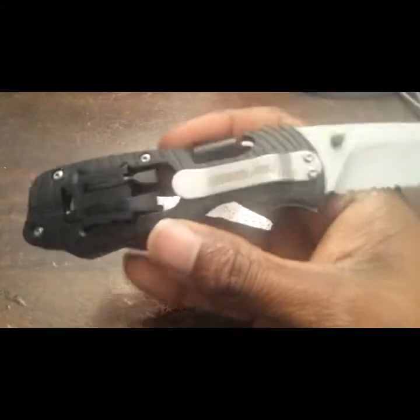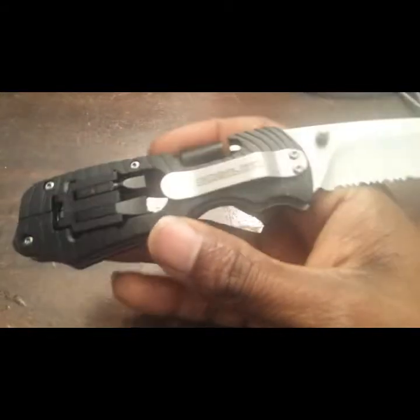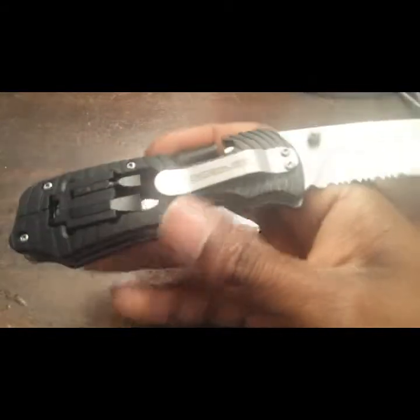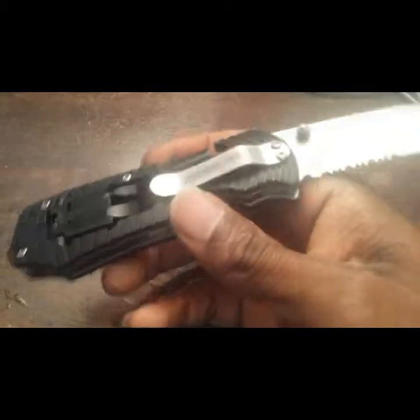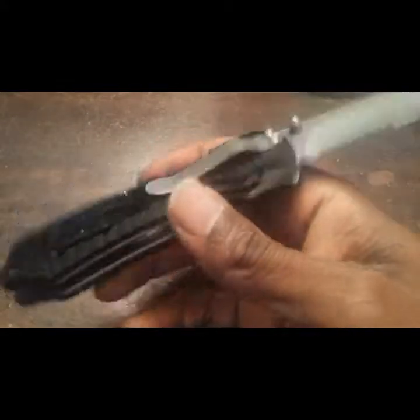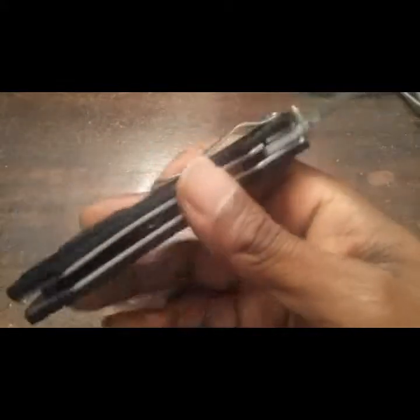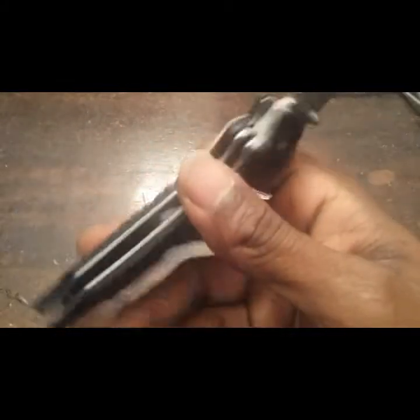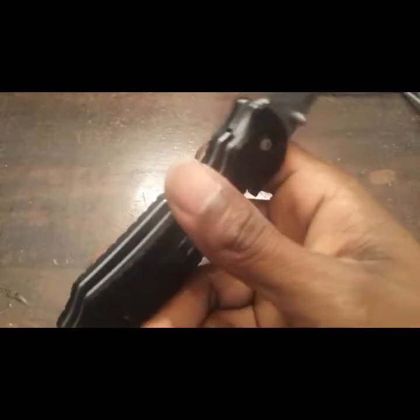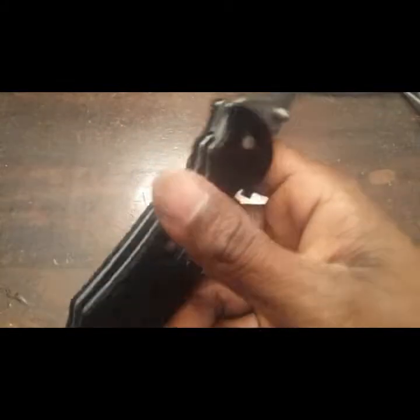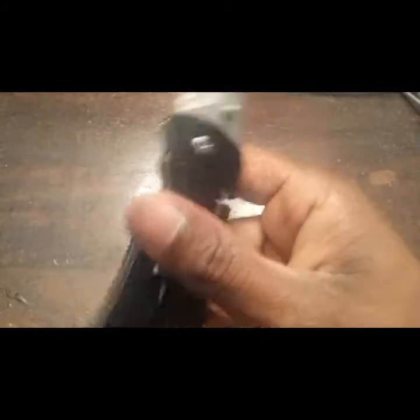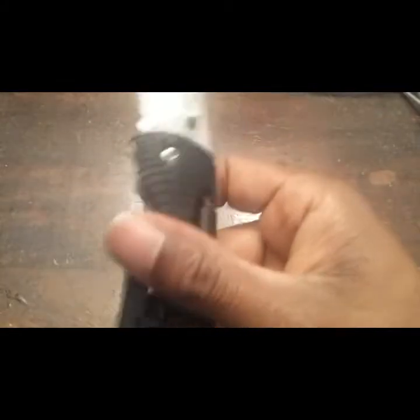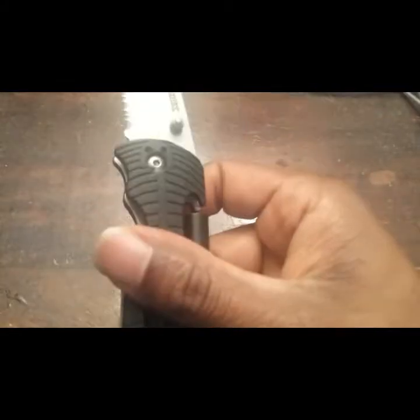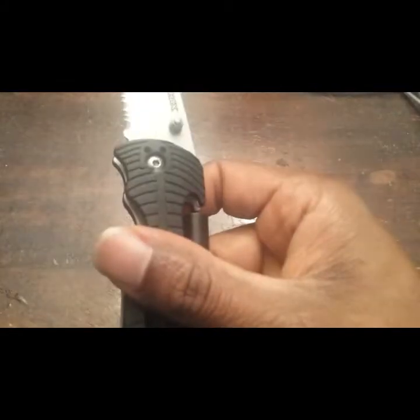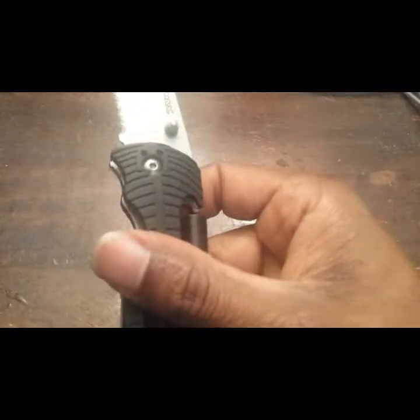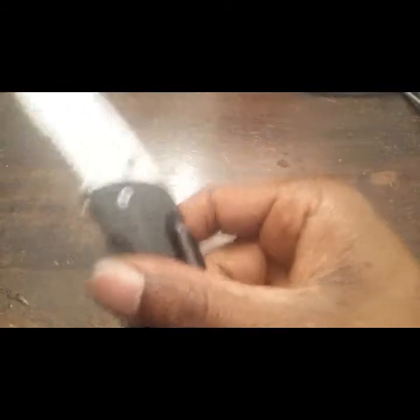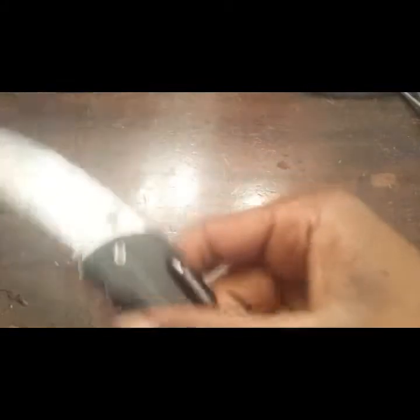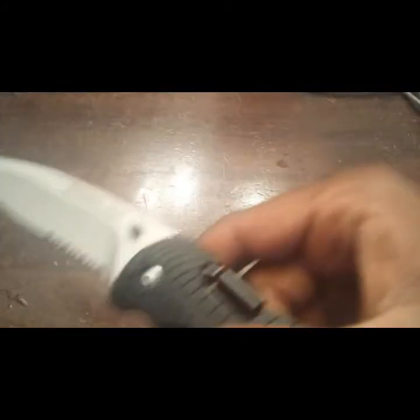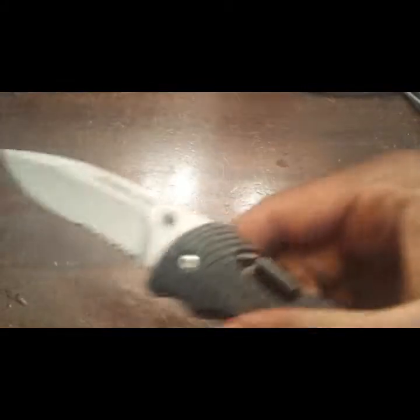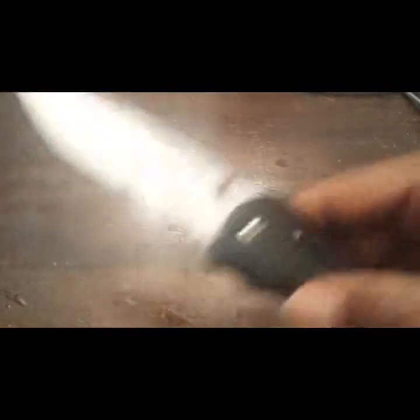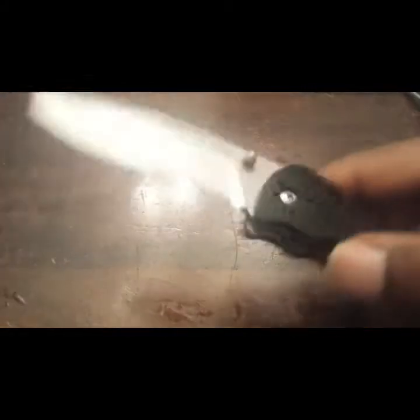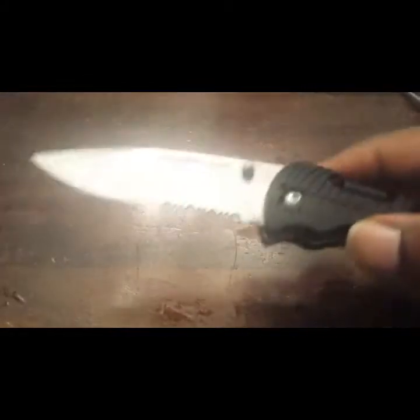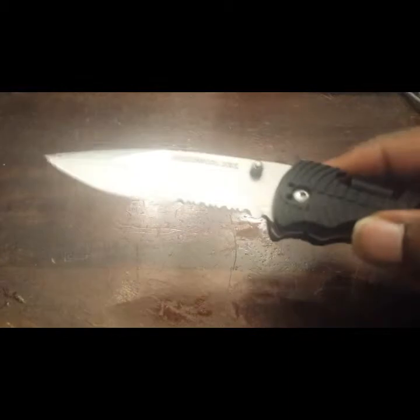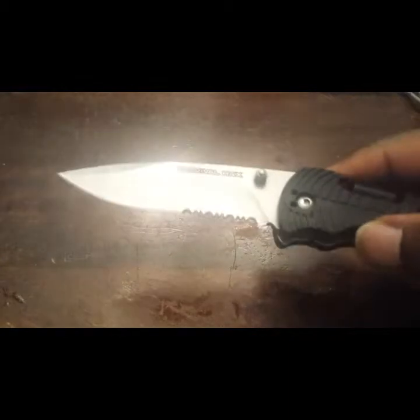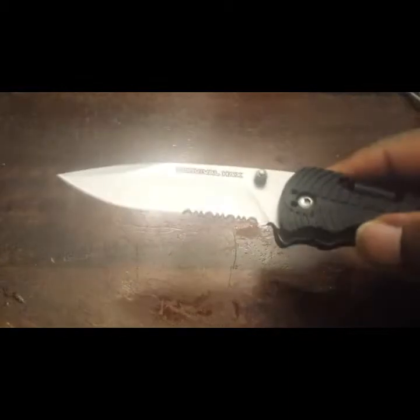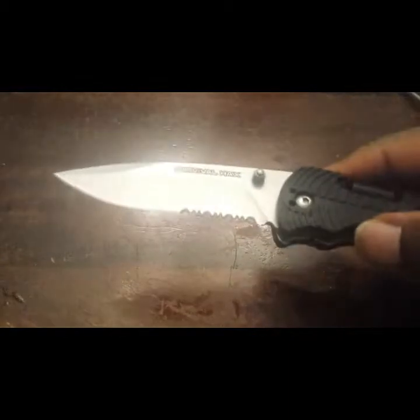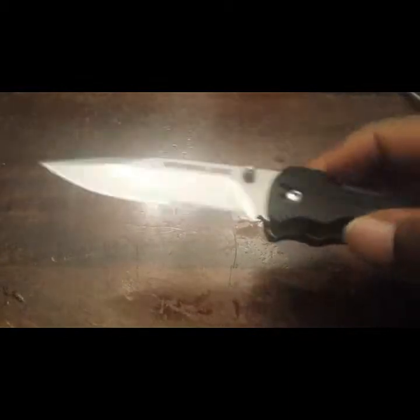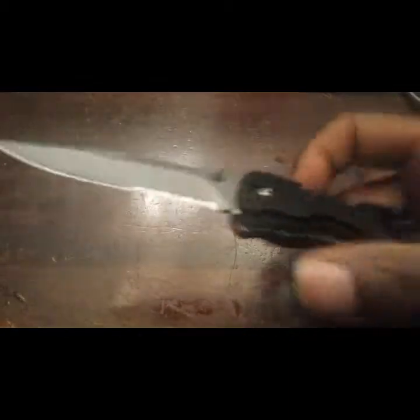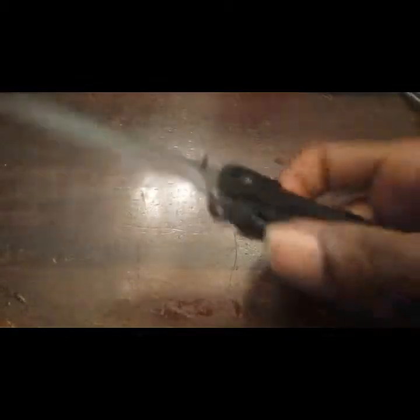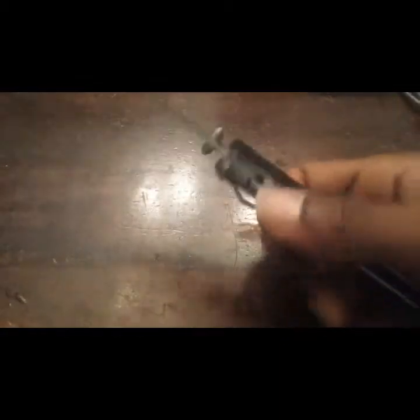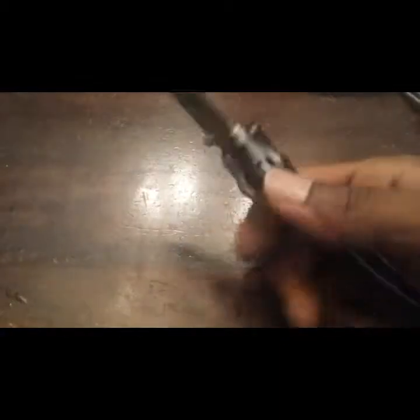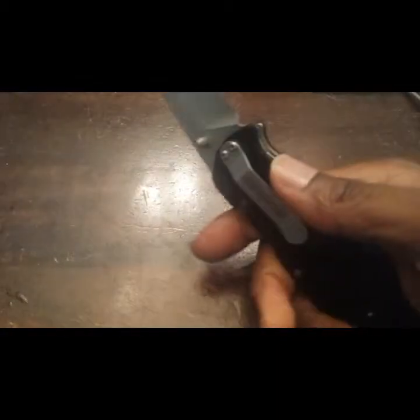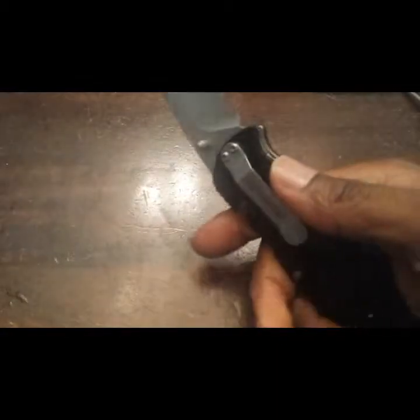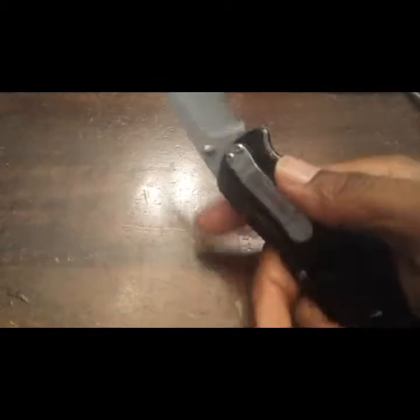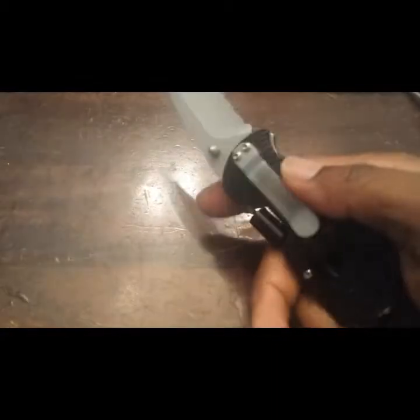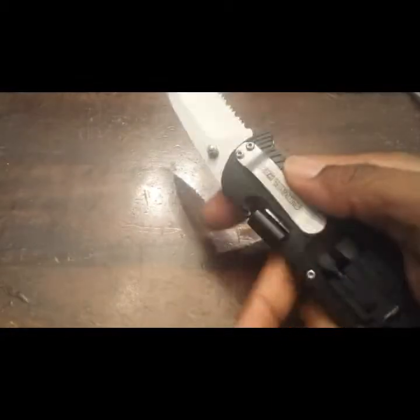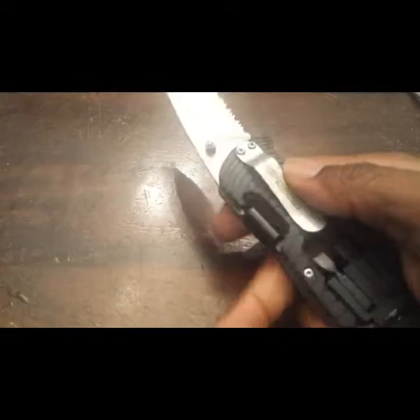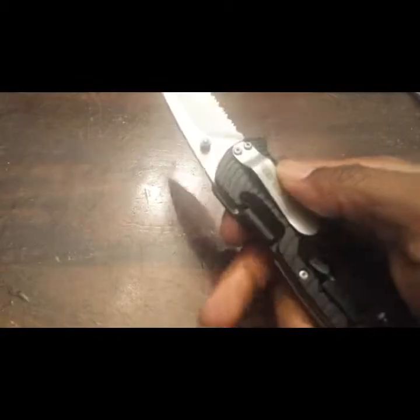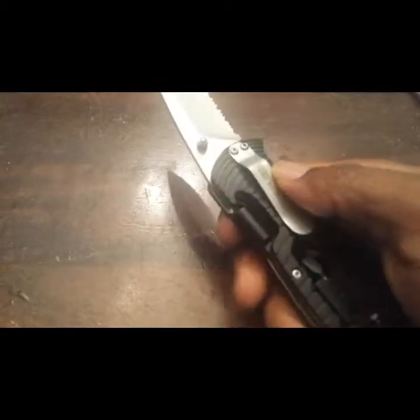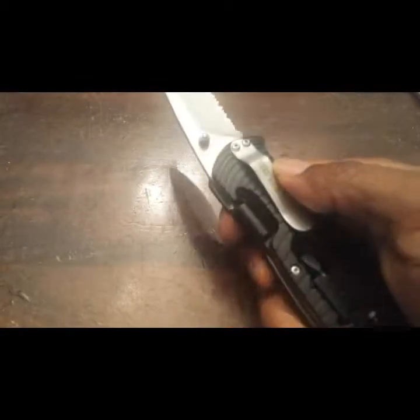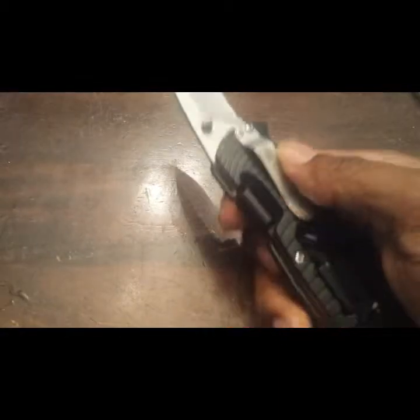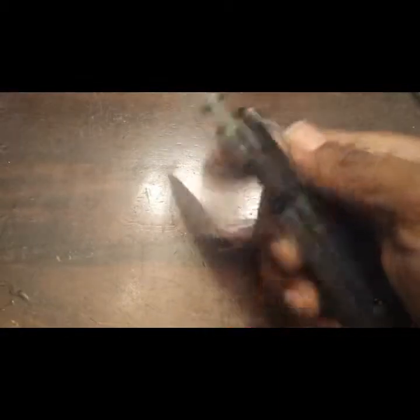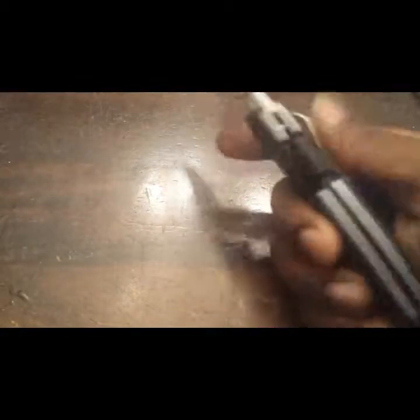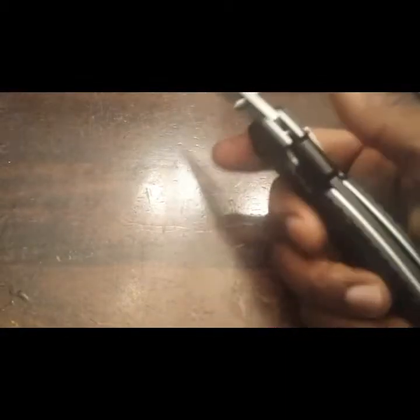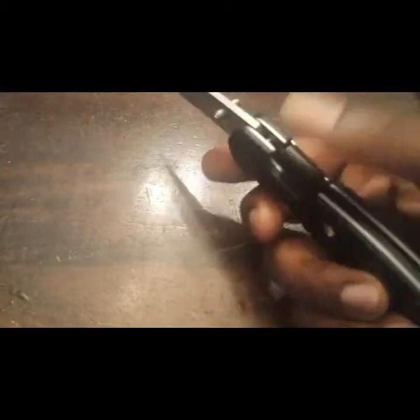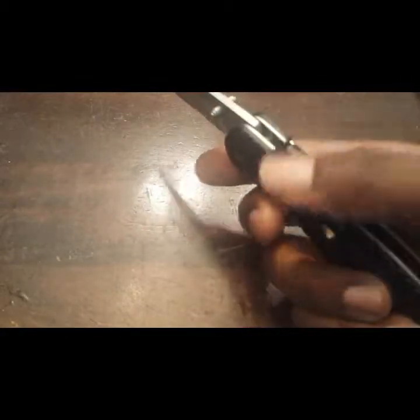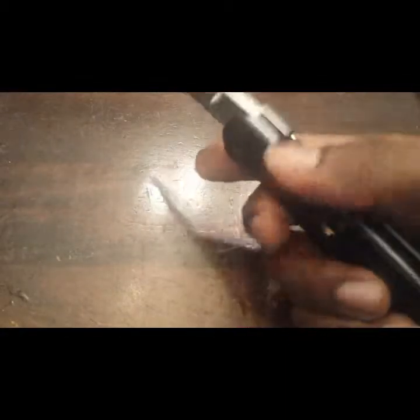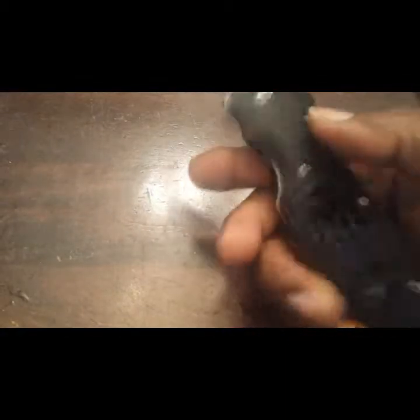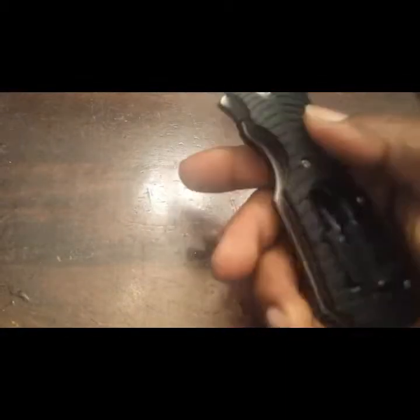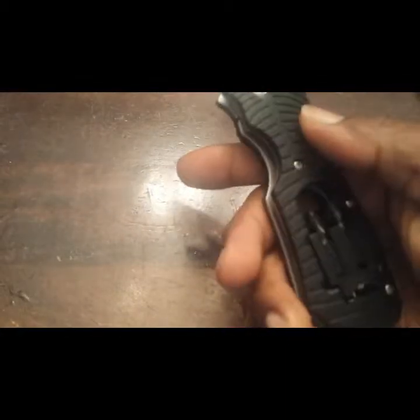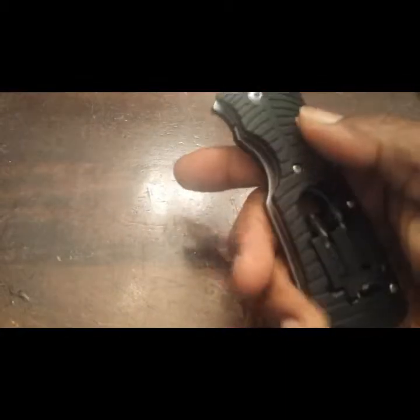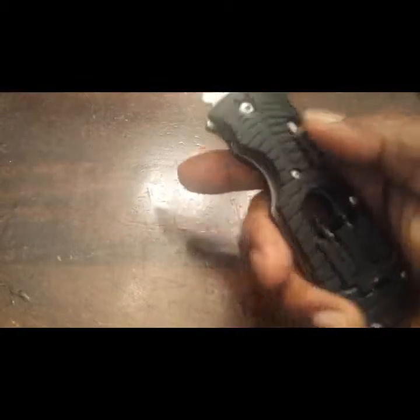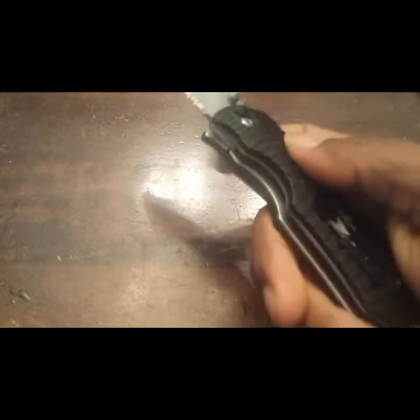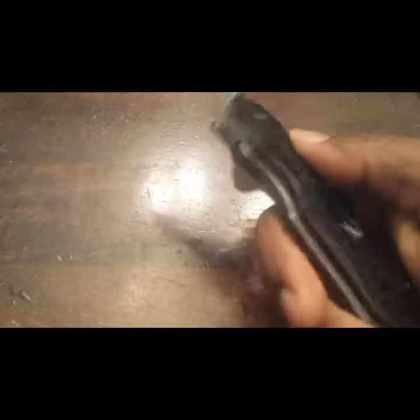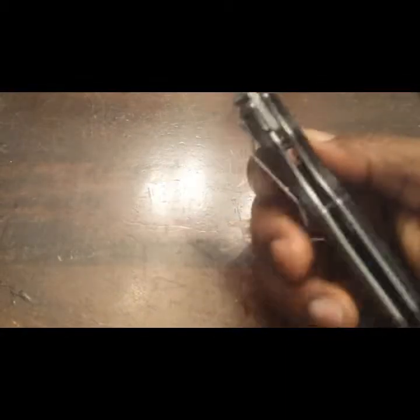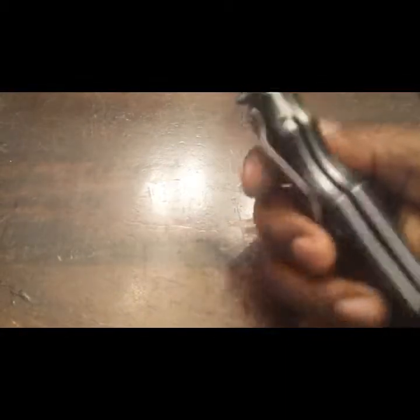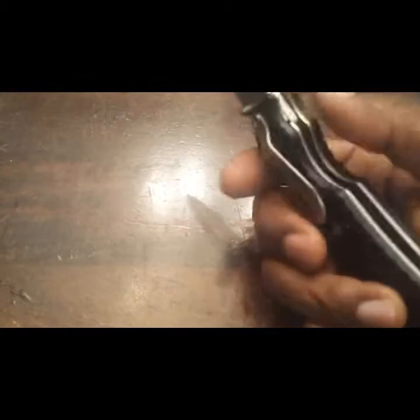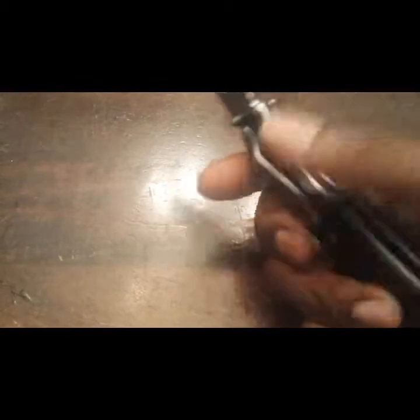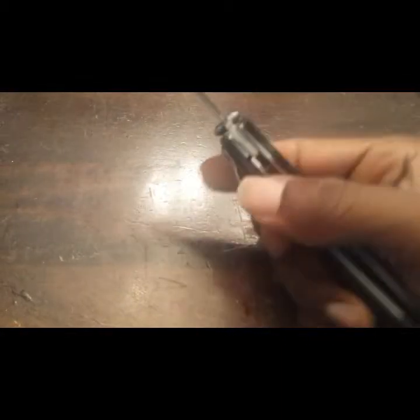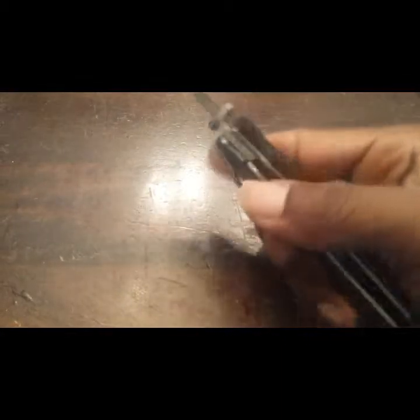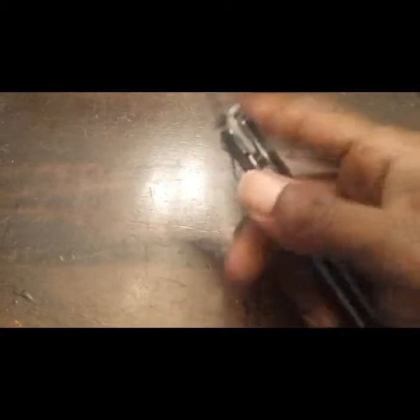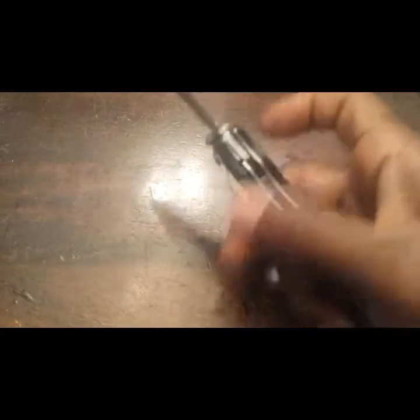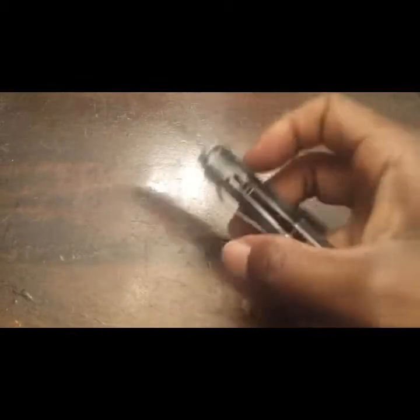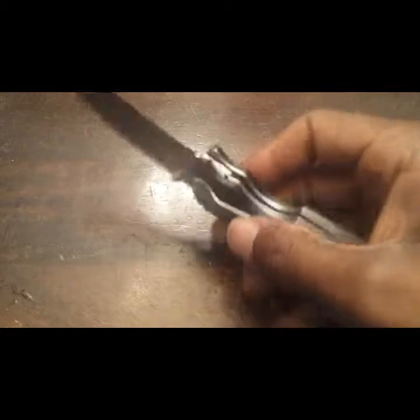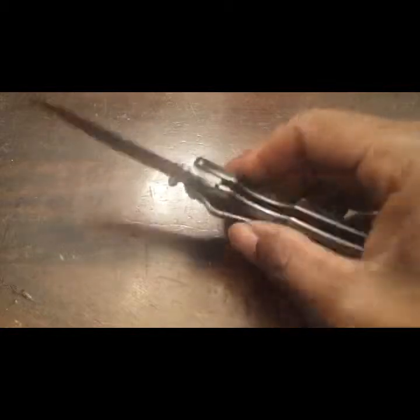Looks really good. Nice size, easy to hide, easy to fit in your pockets. And like I said, you have the belt clip as well.